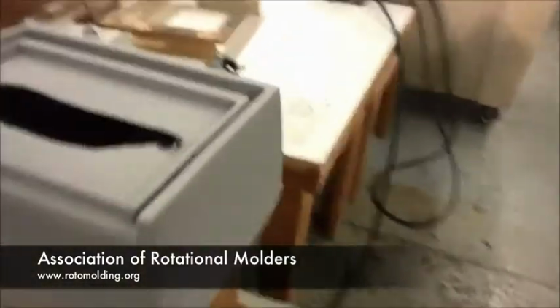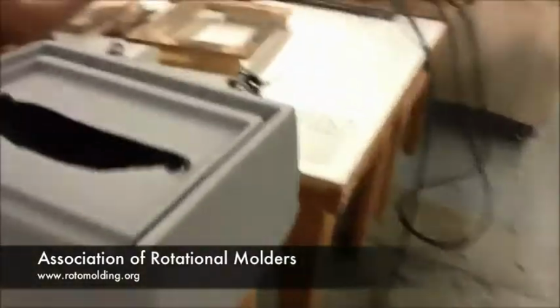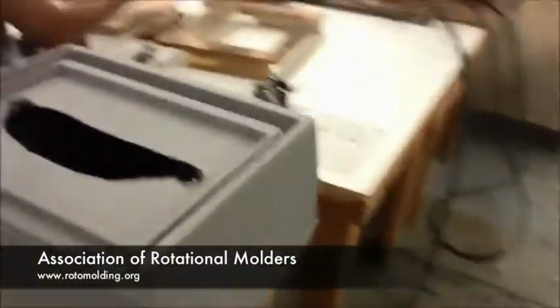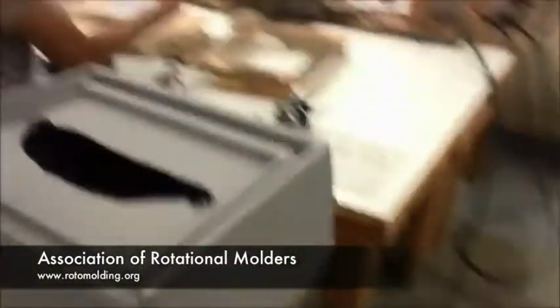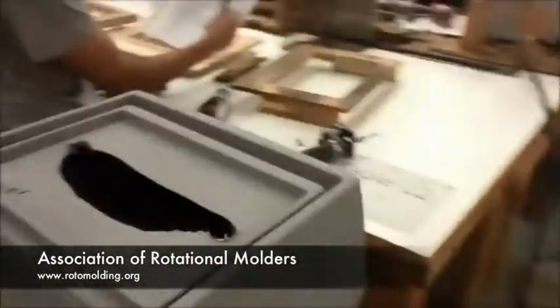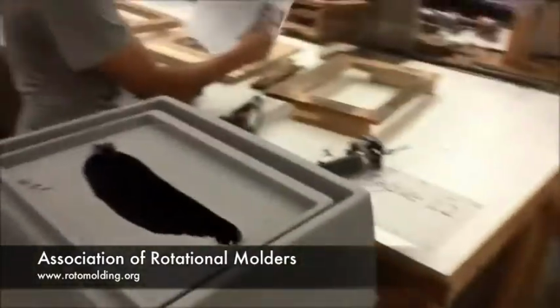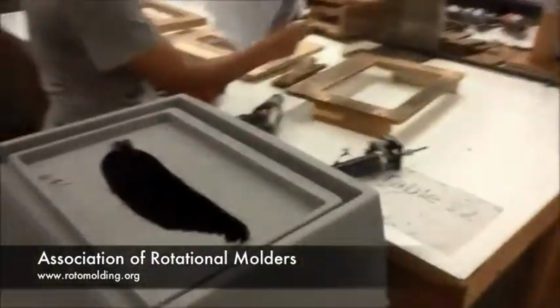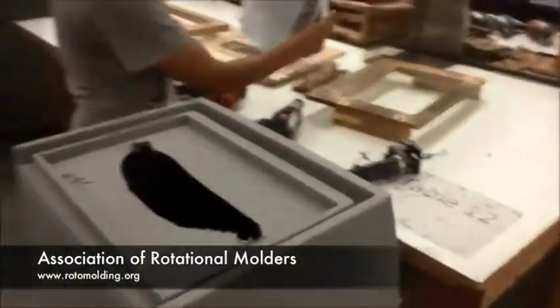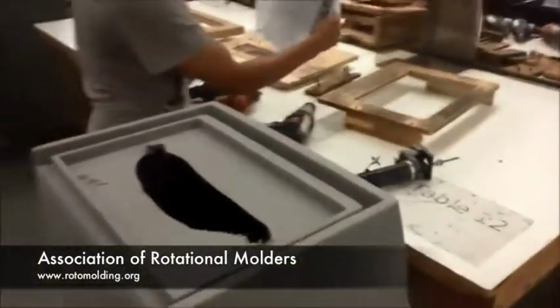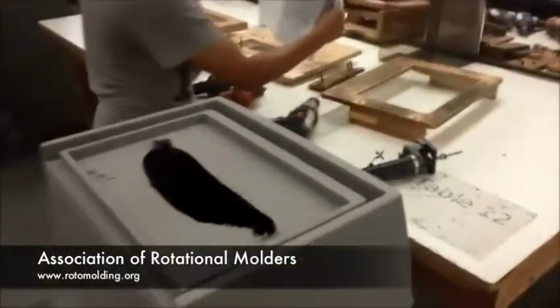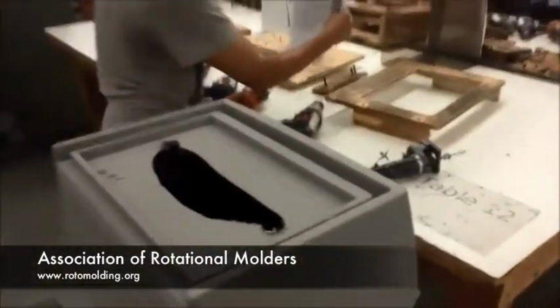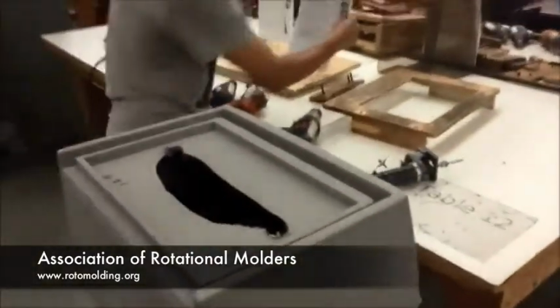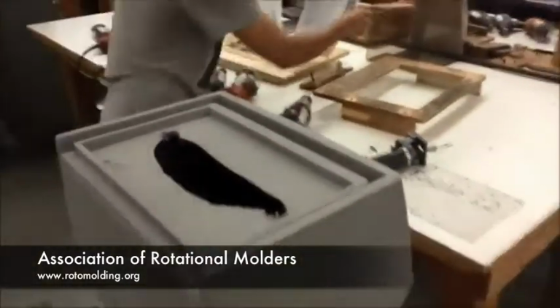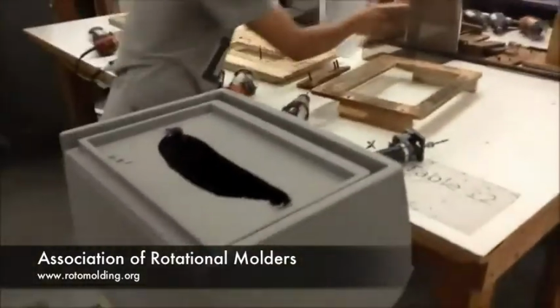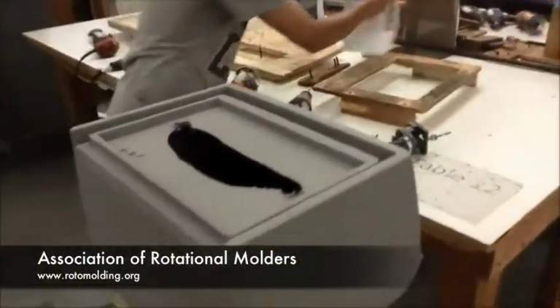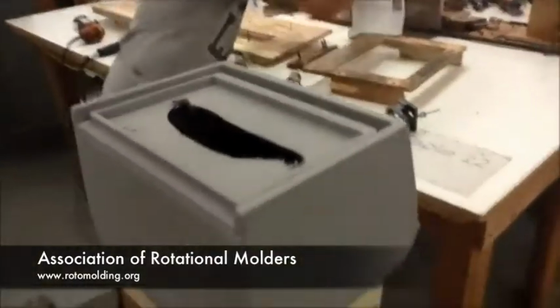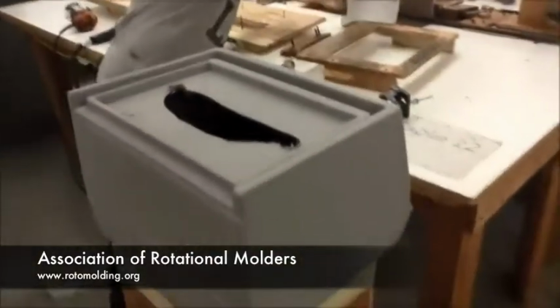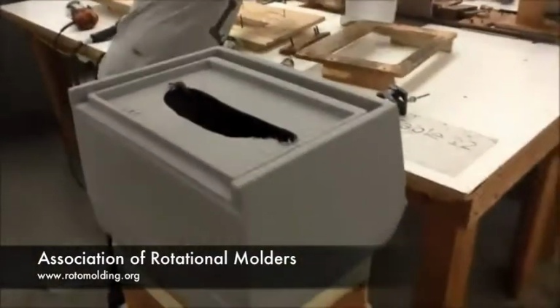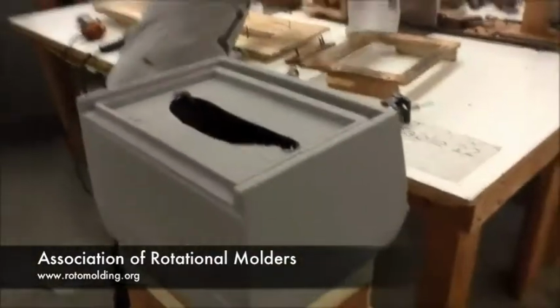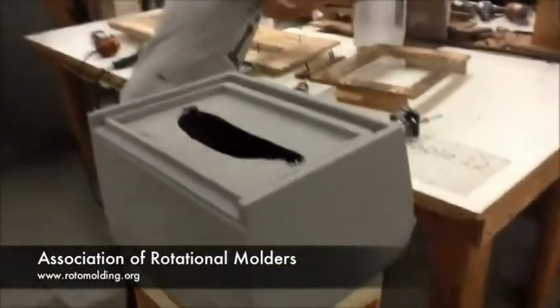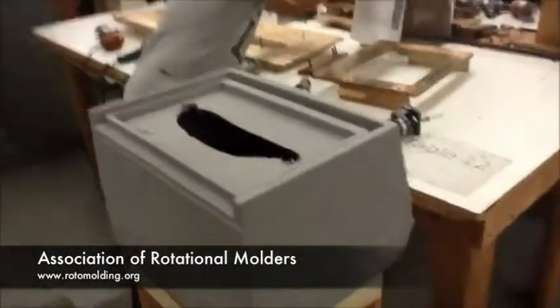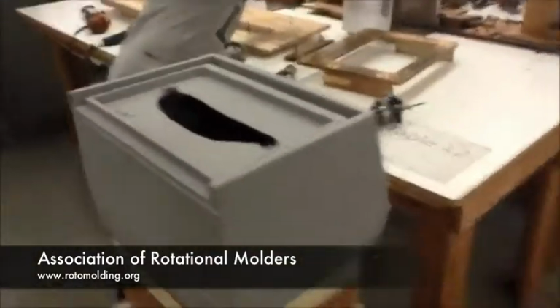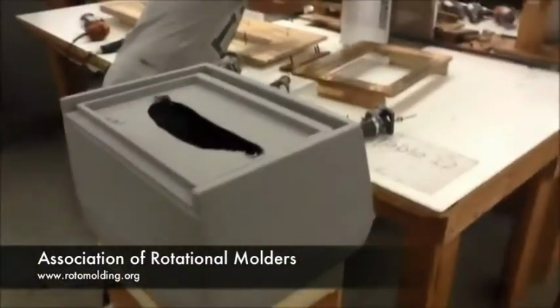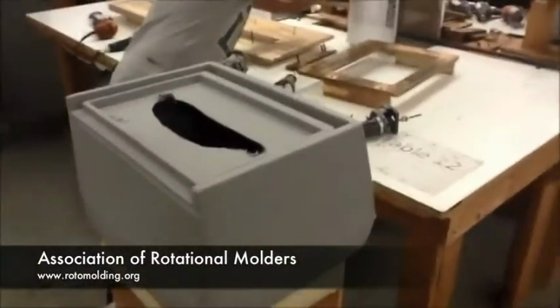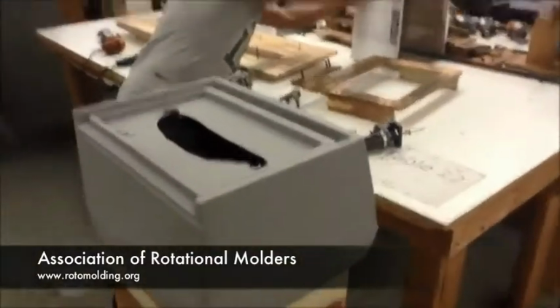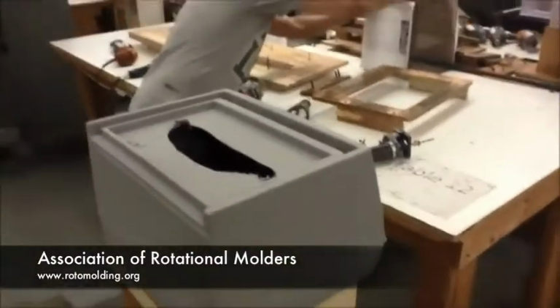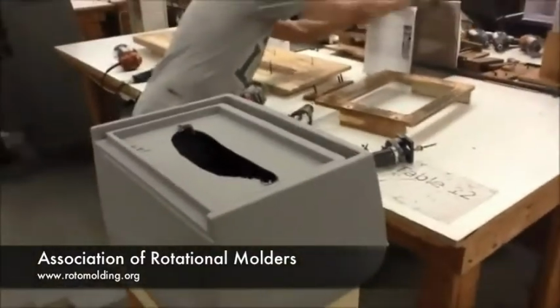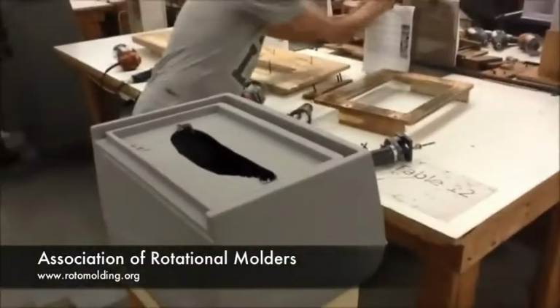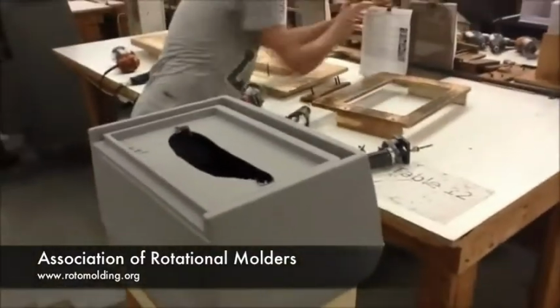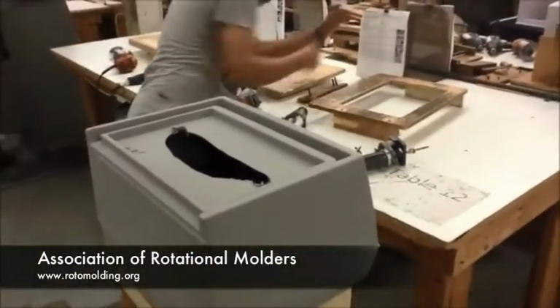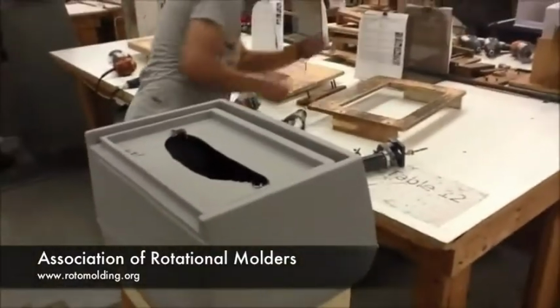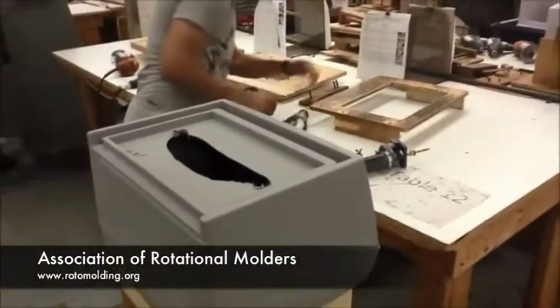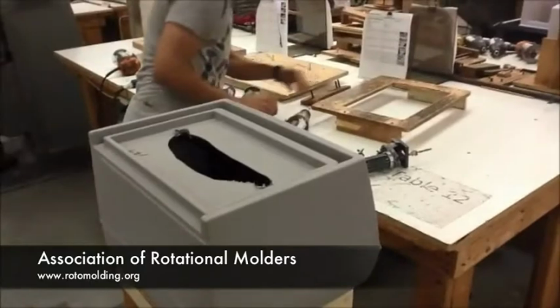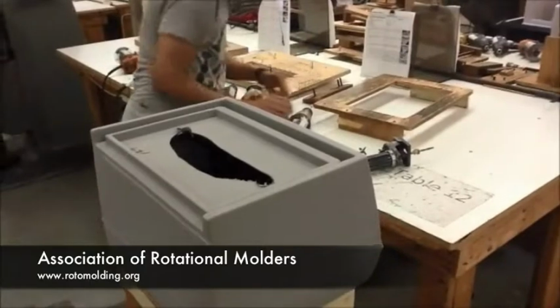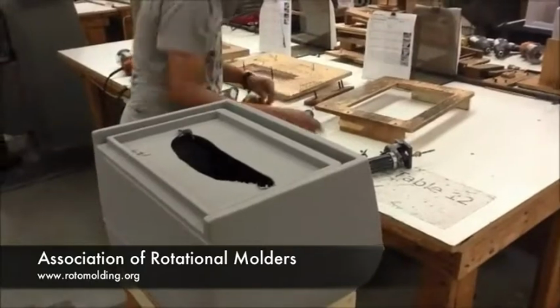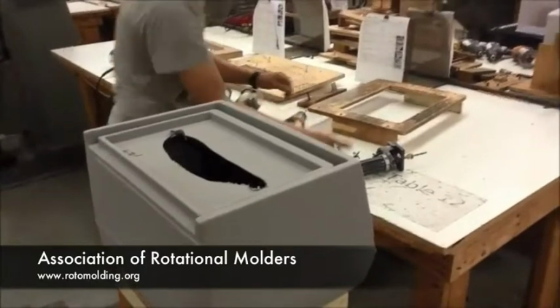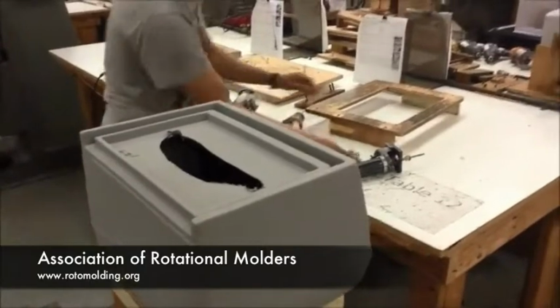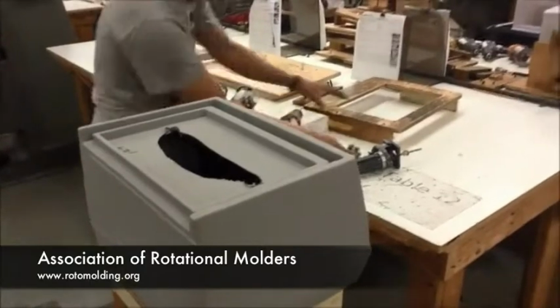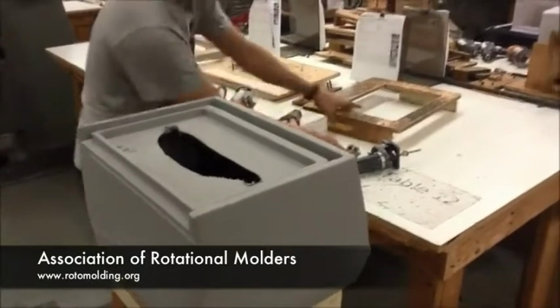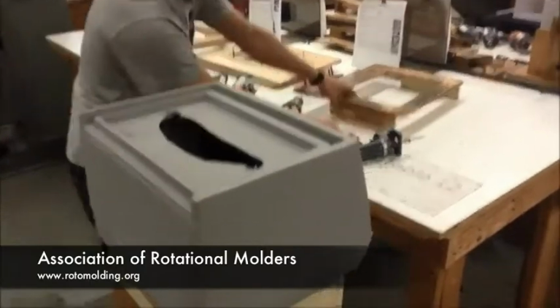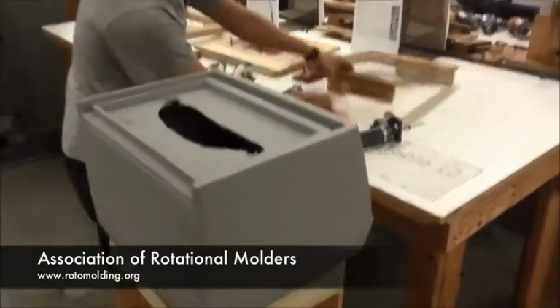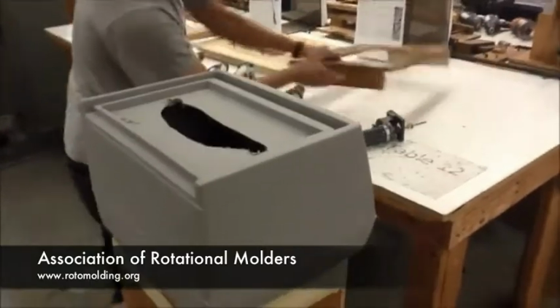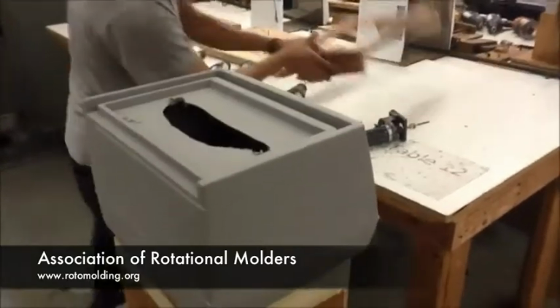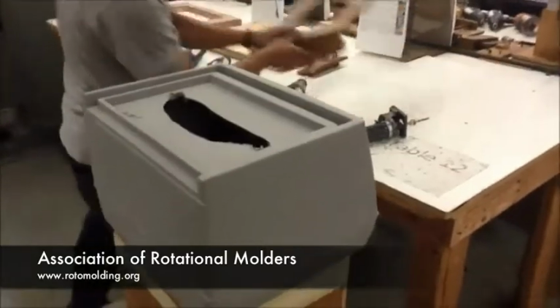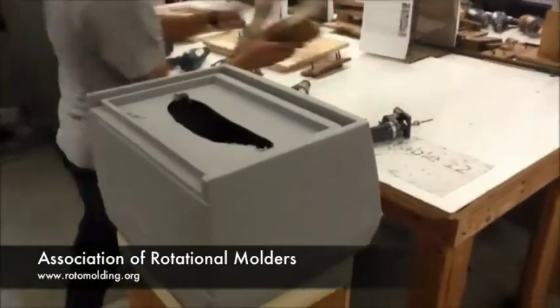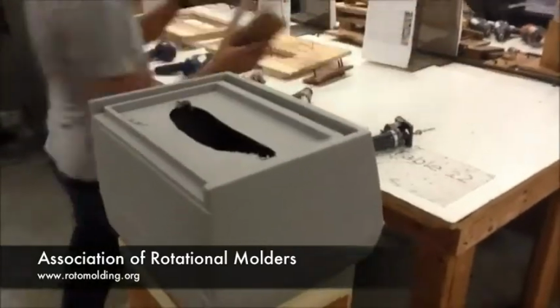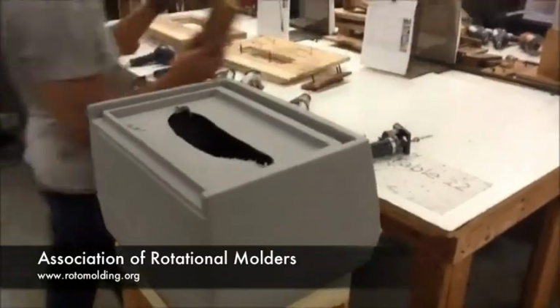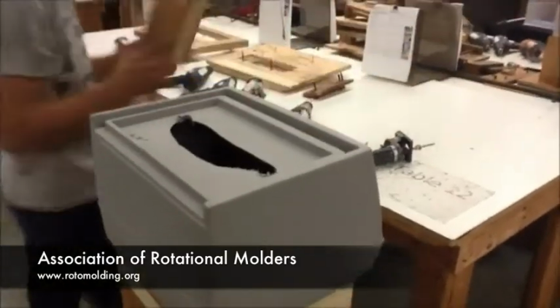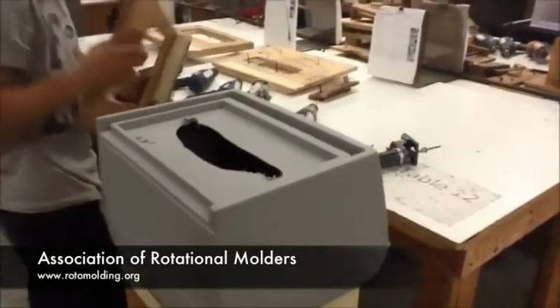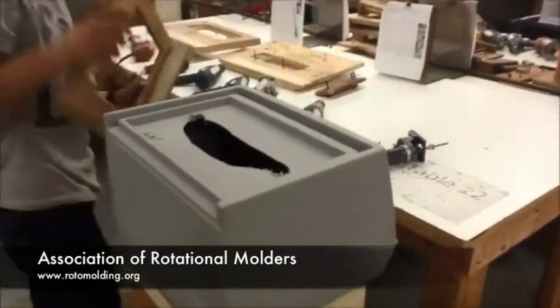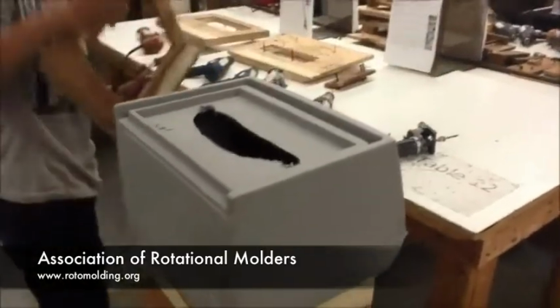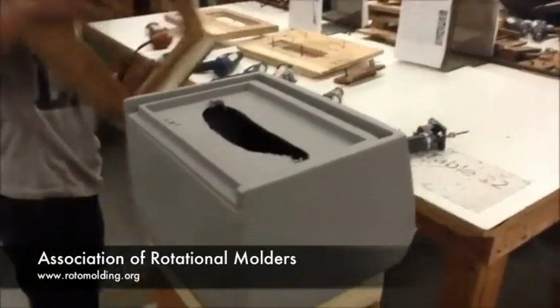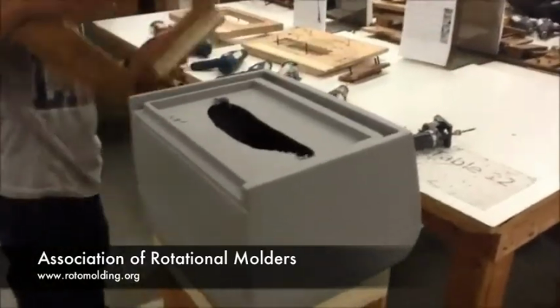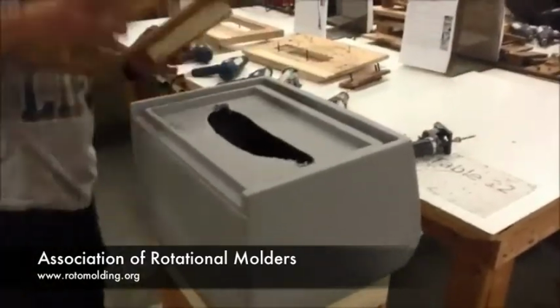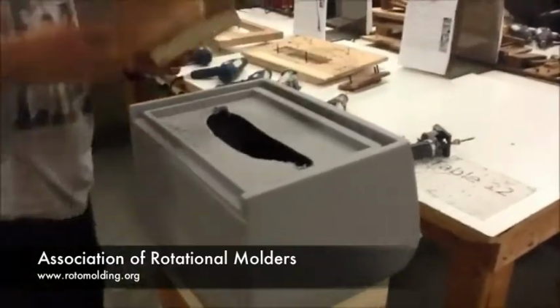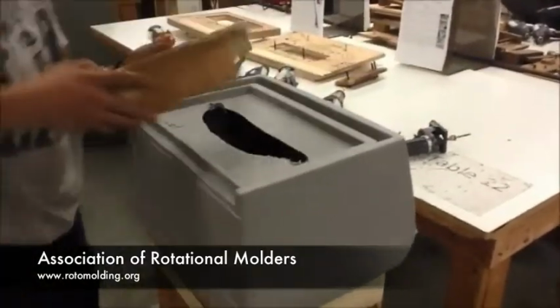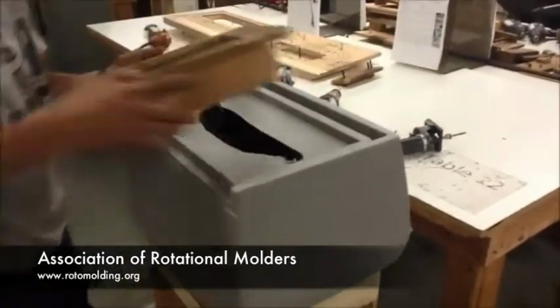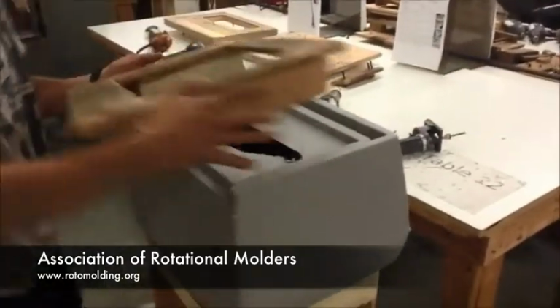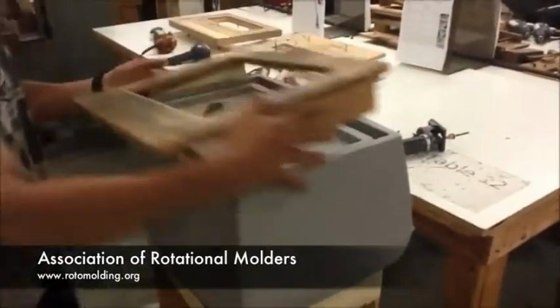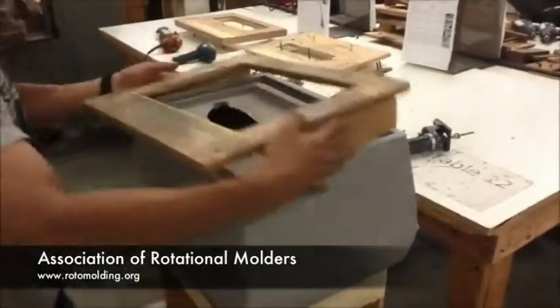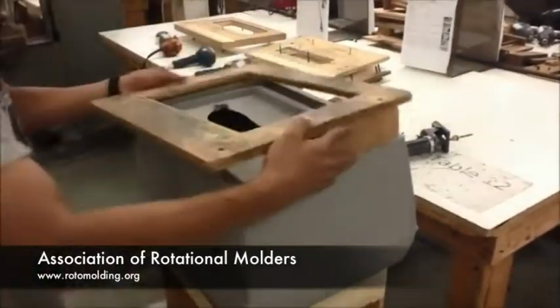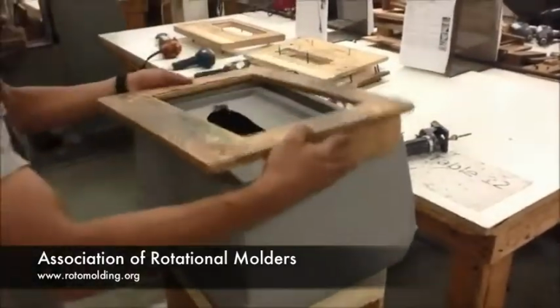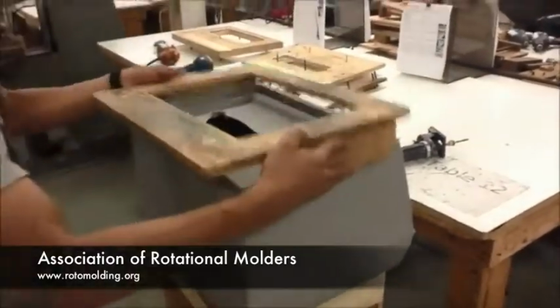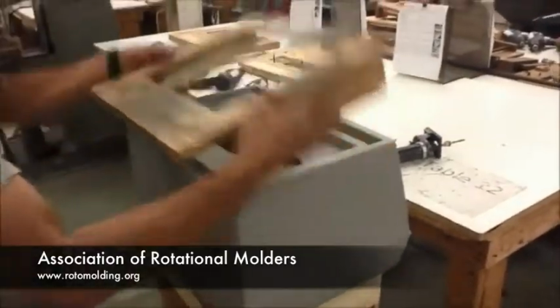Right now you see the operator looking at the work instructions. We have them in English and Spanish with pictures on how to do the part.